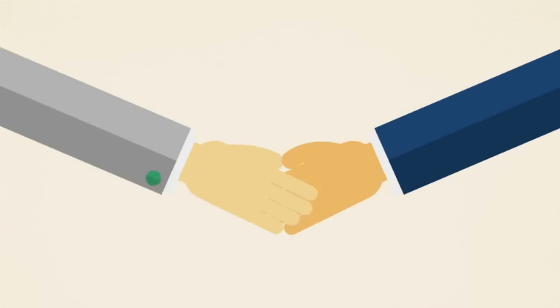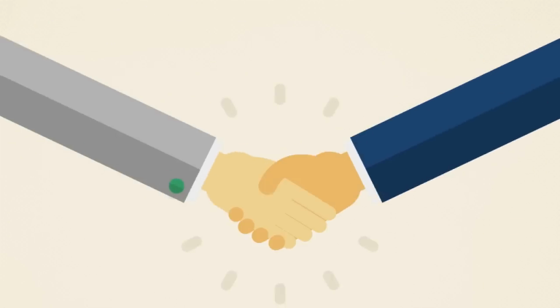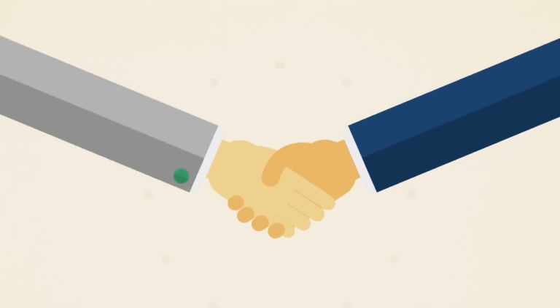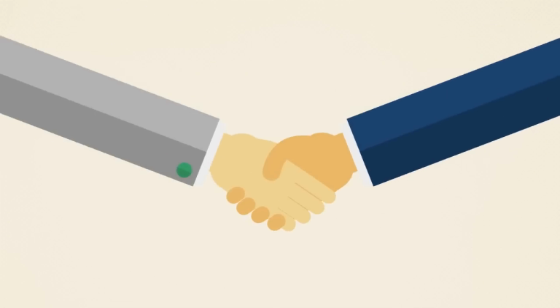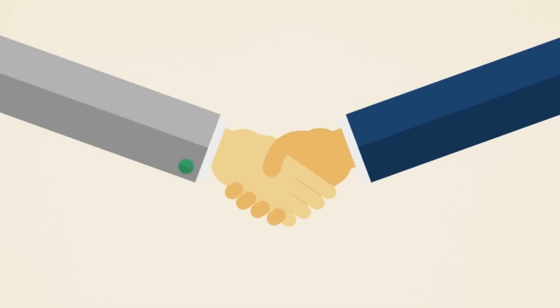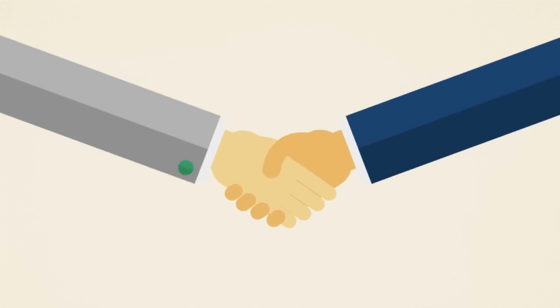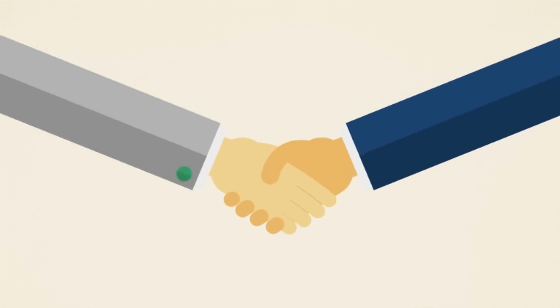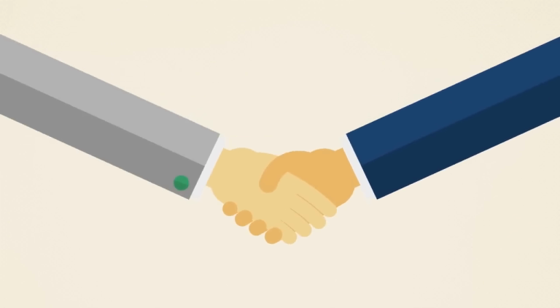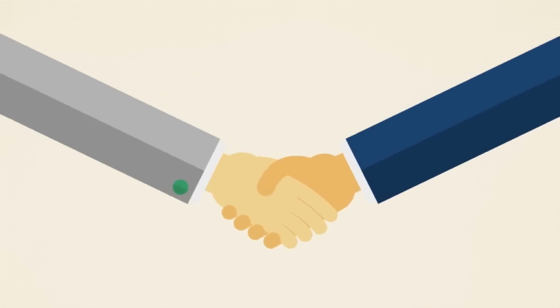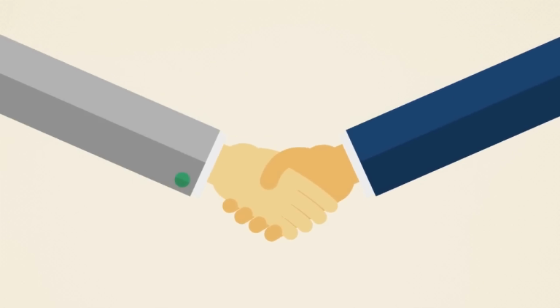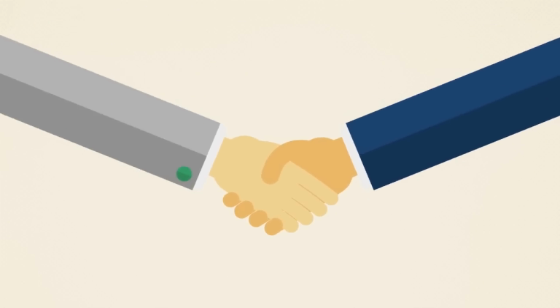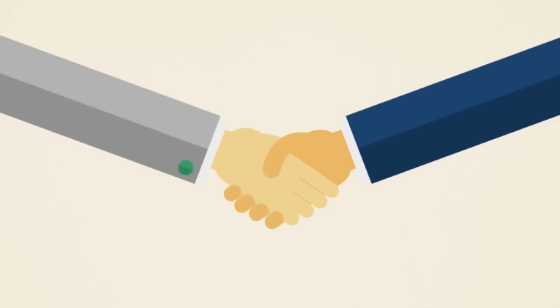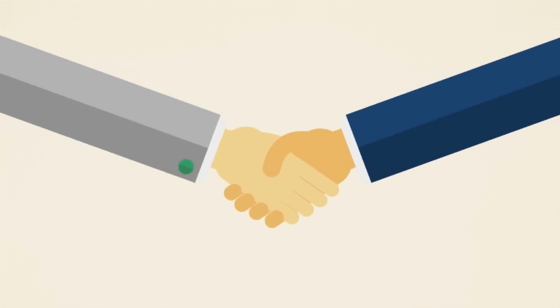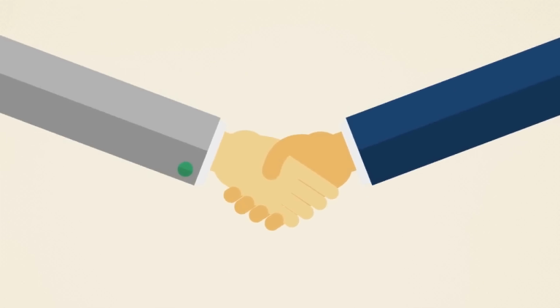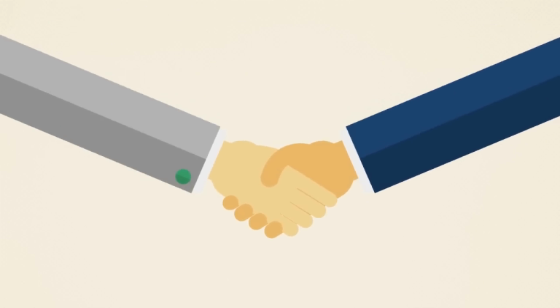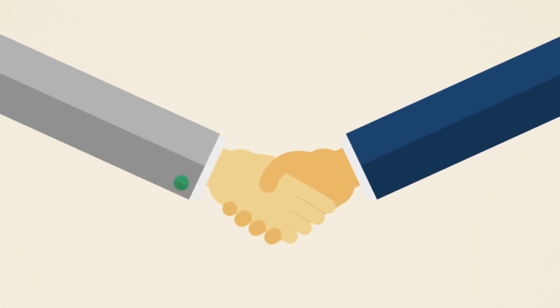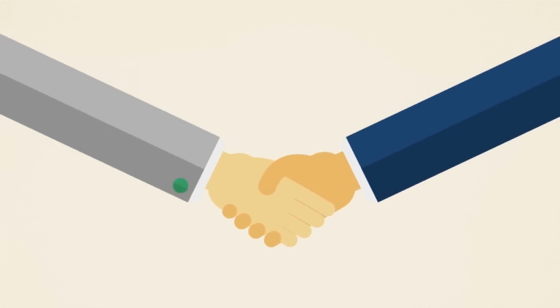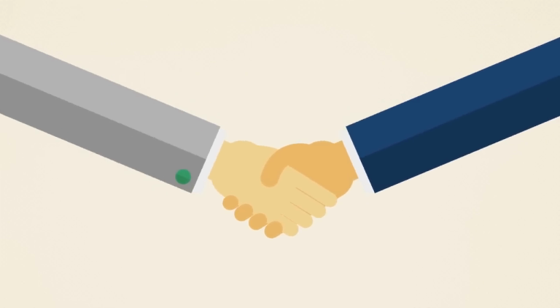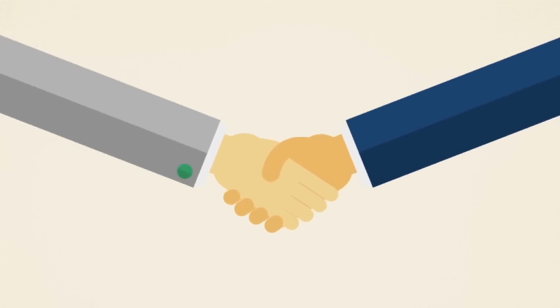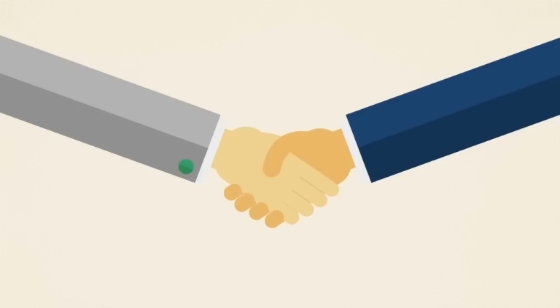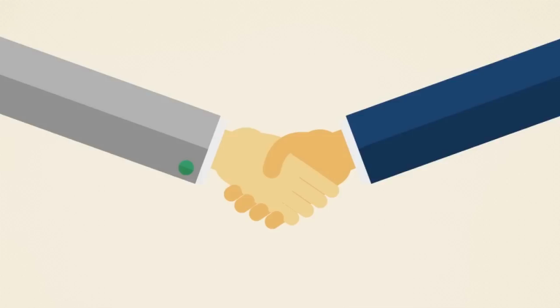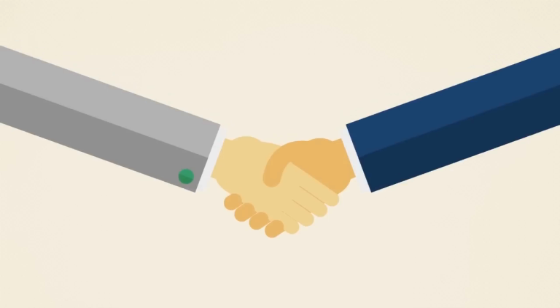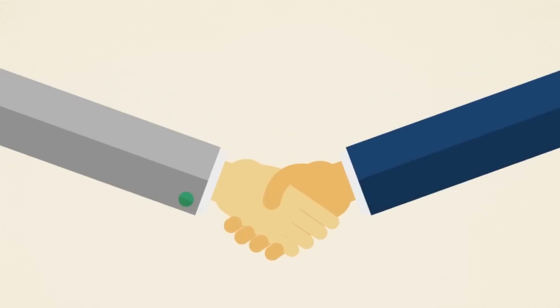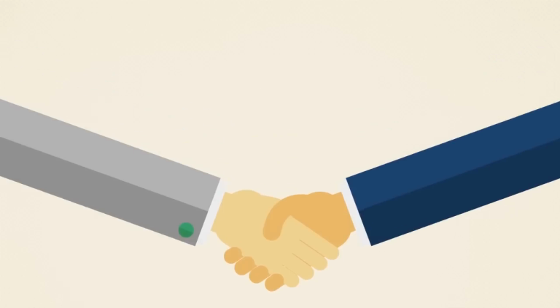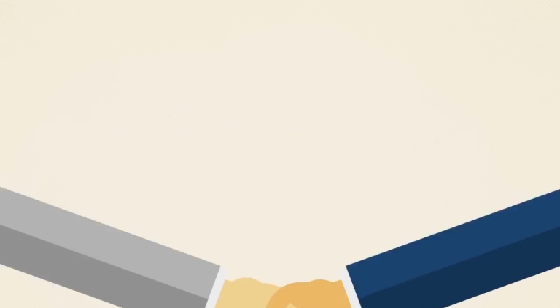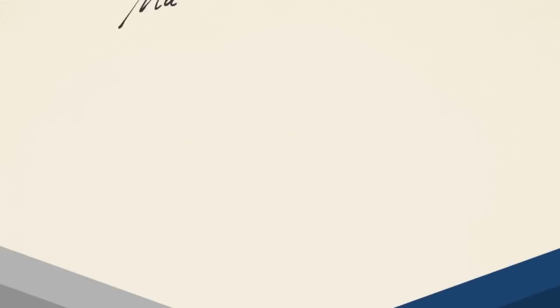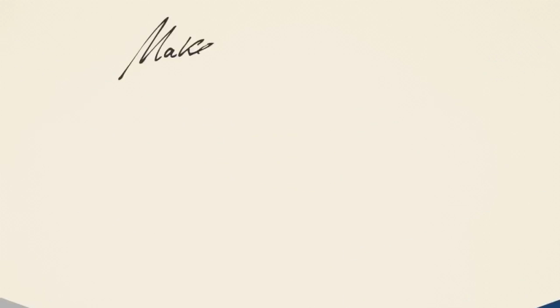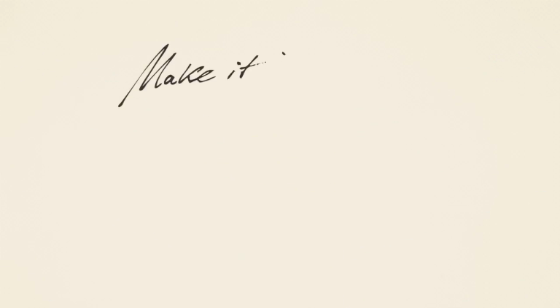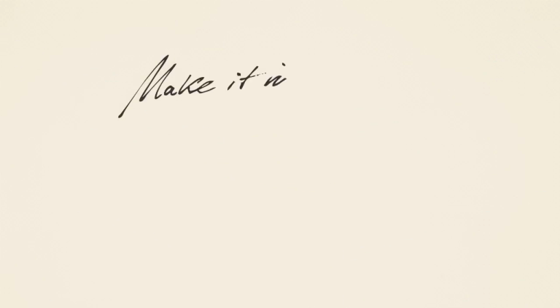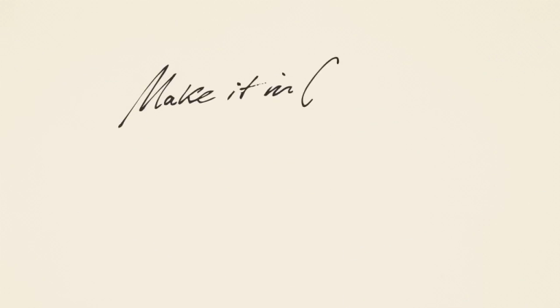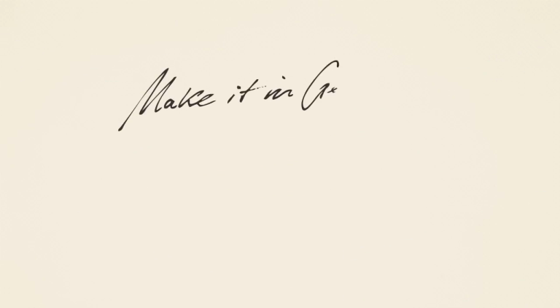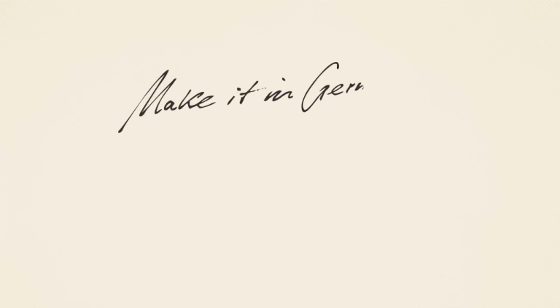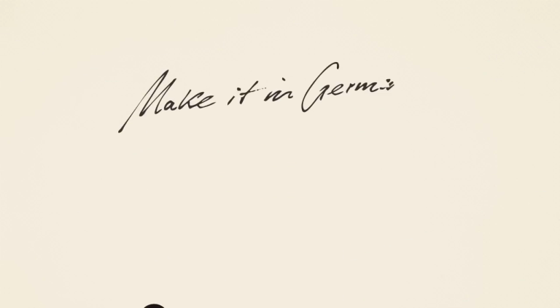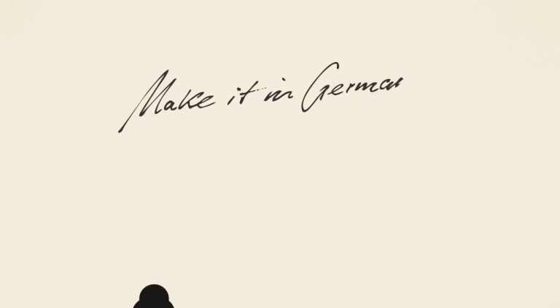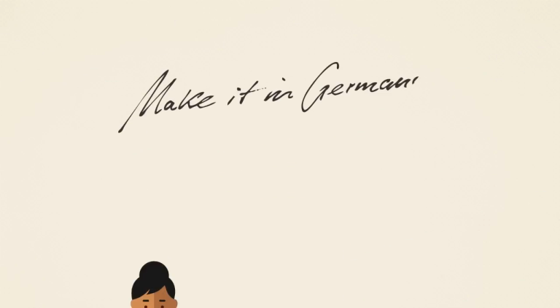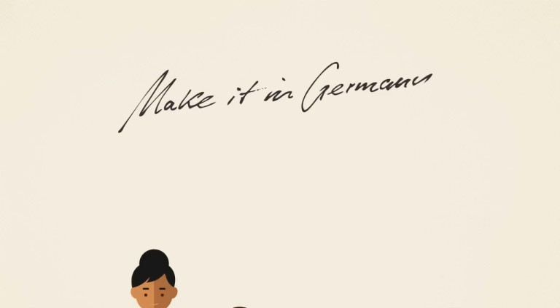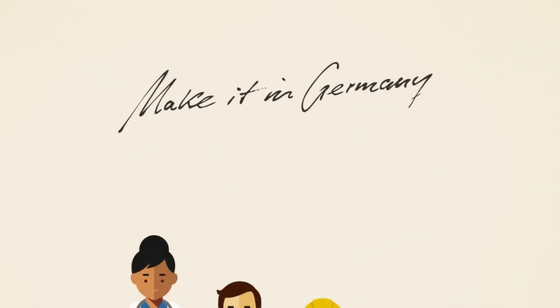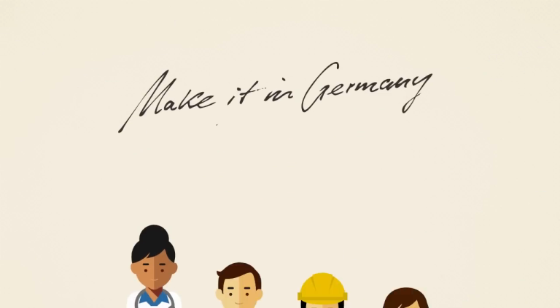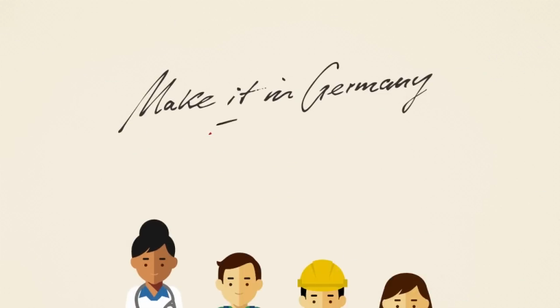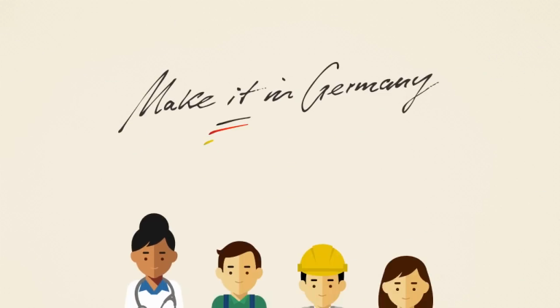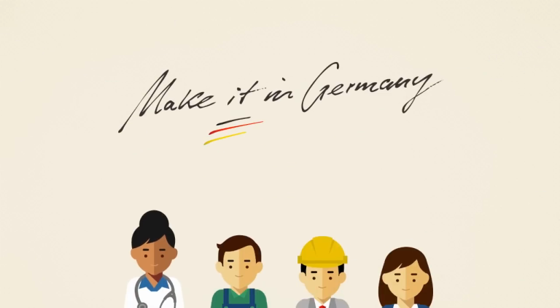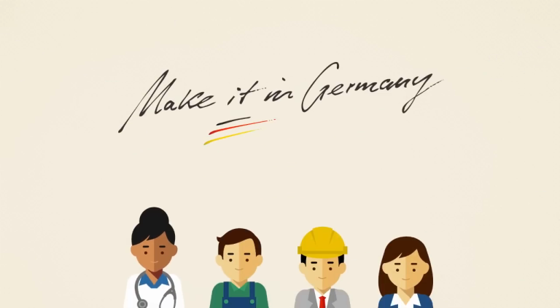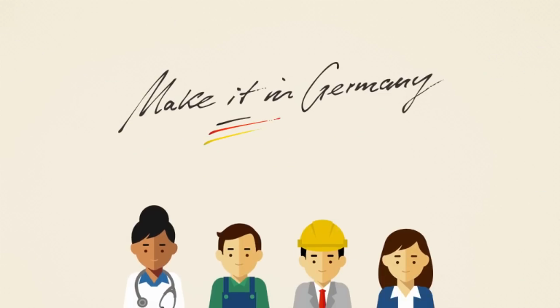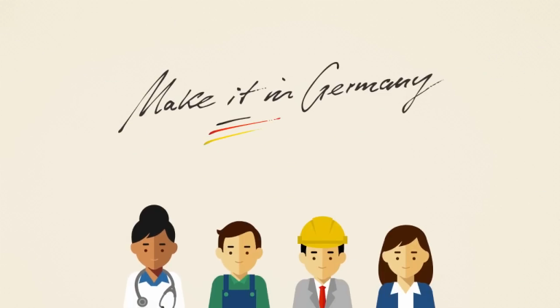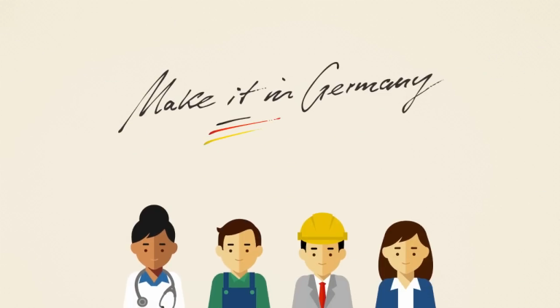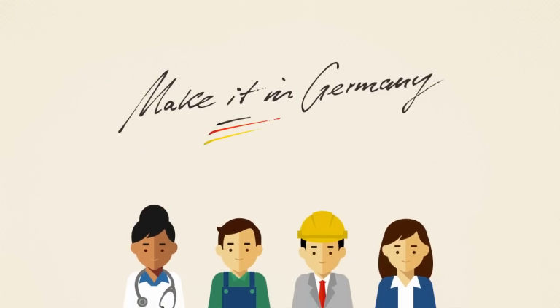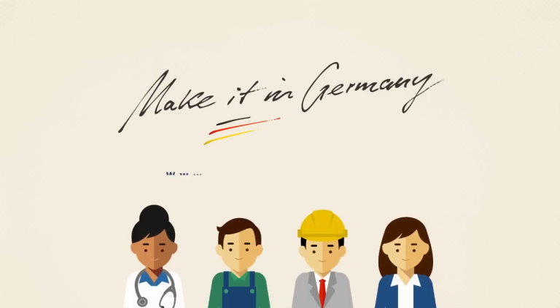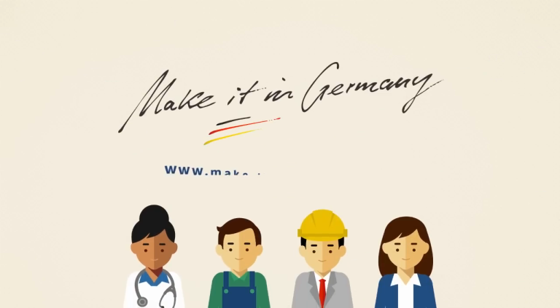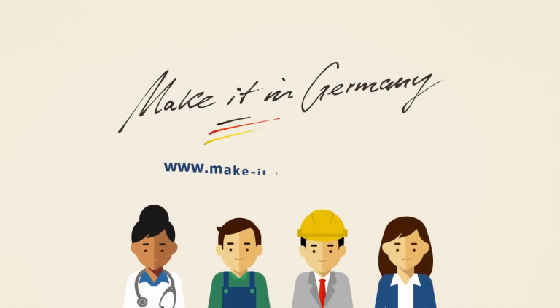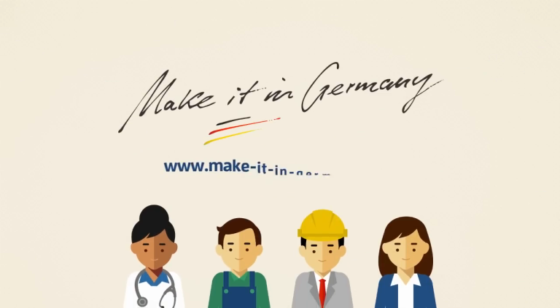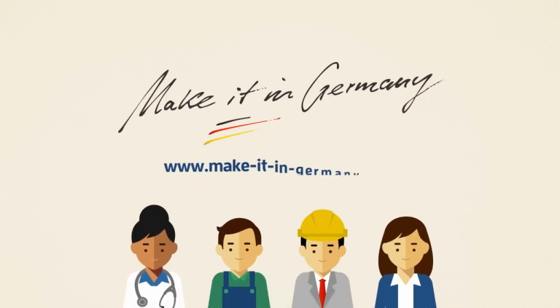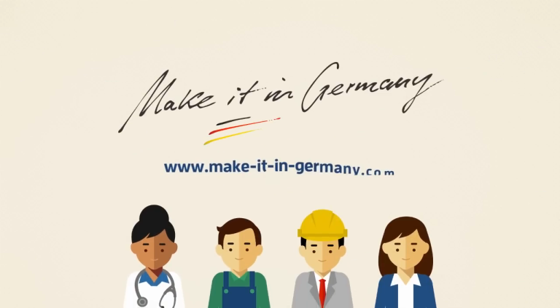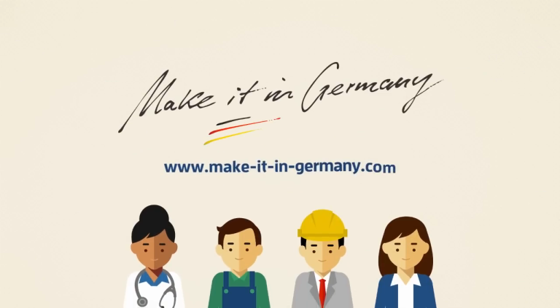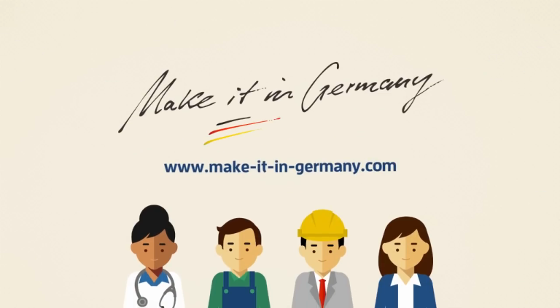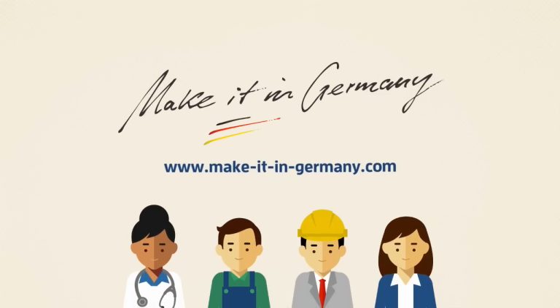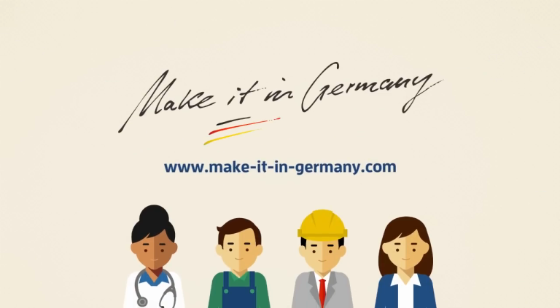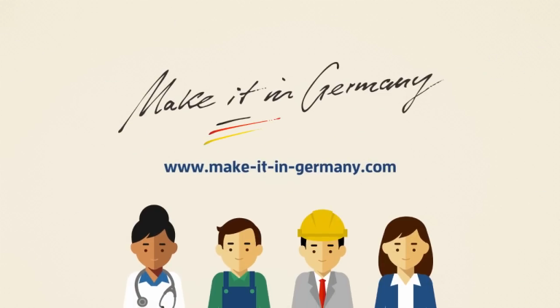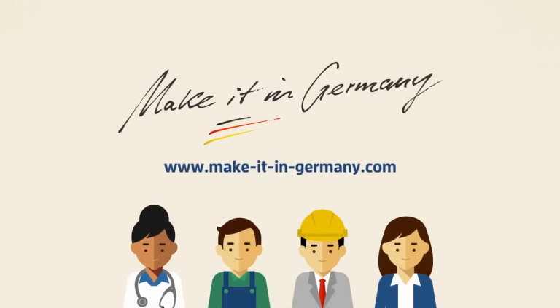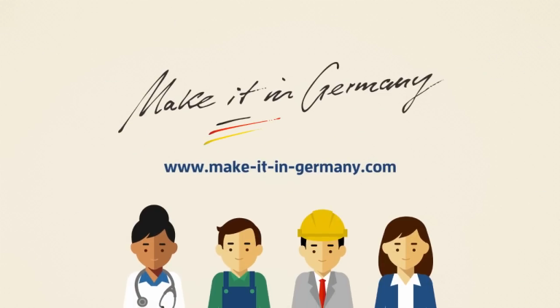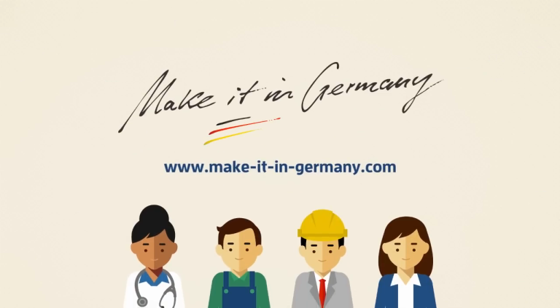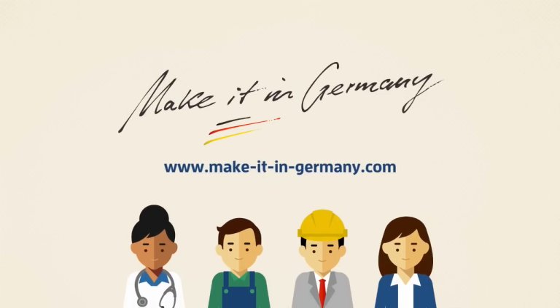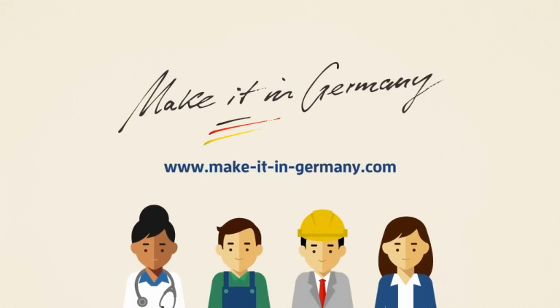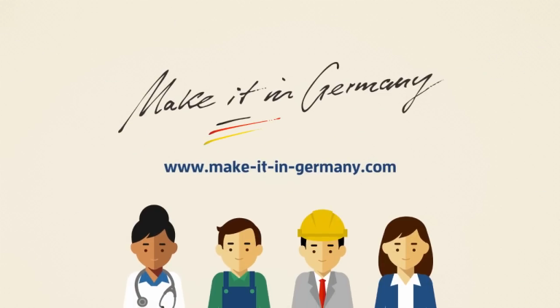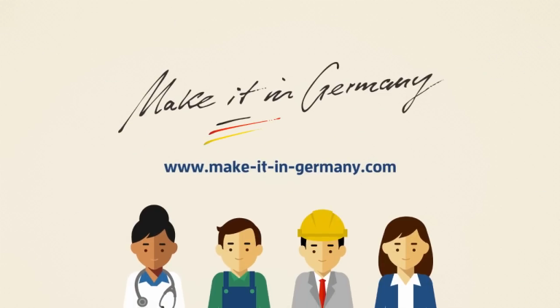Good luck! To find out more about job hunting in Germany, visit www.makeitingermany.com.